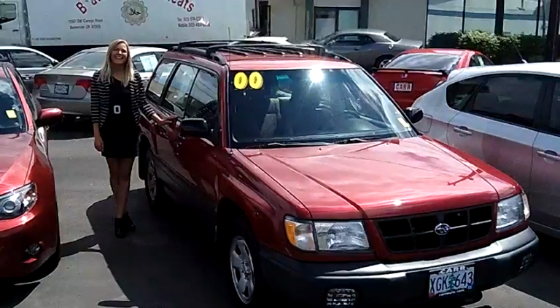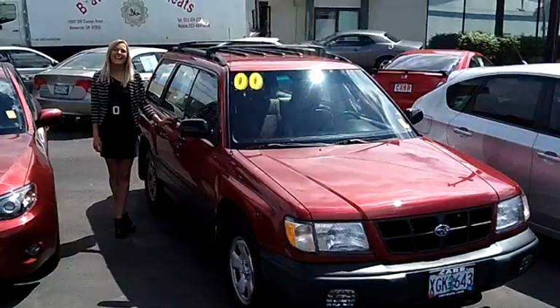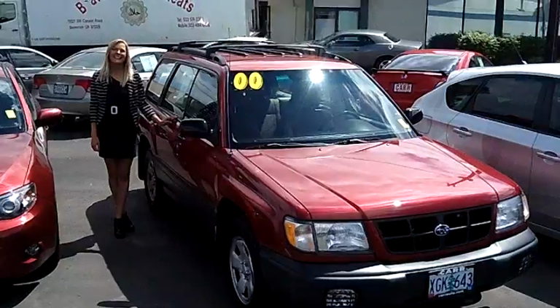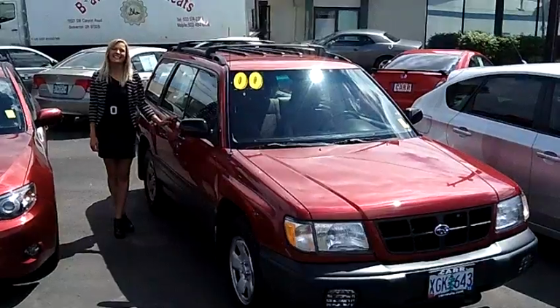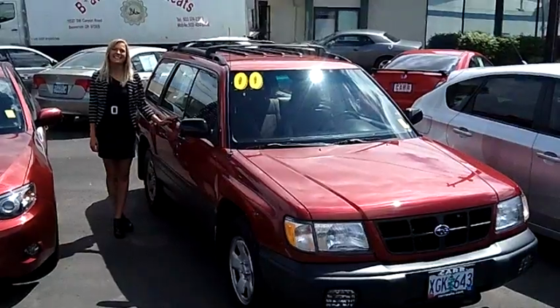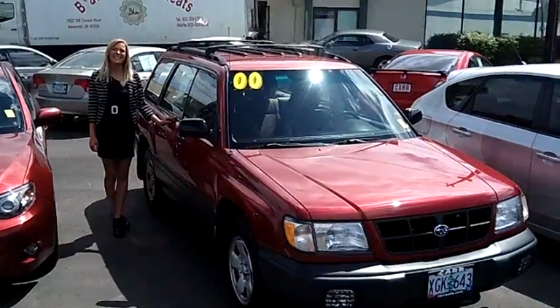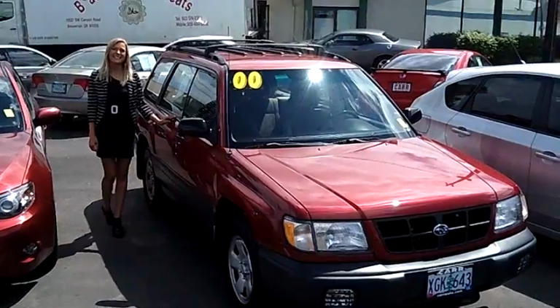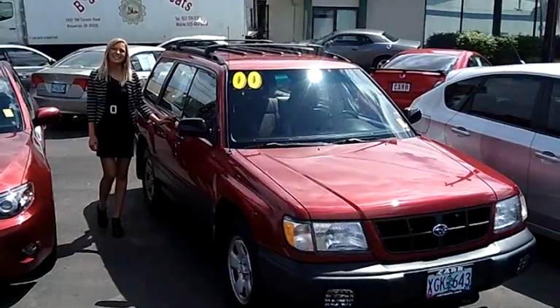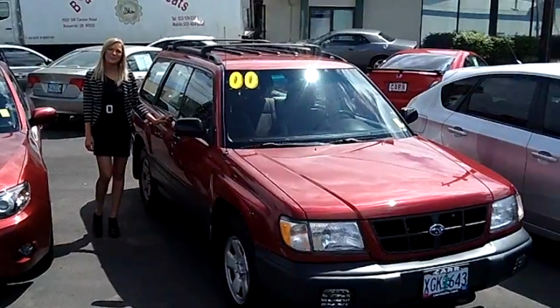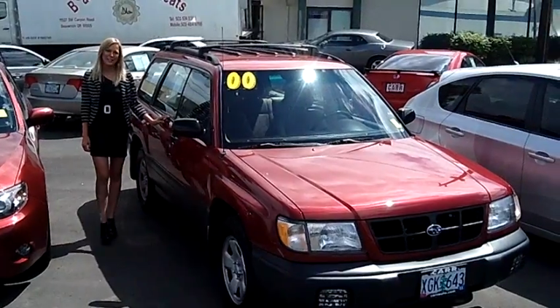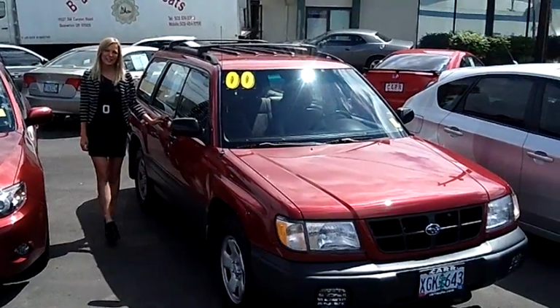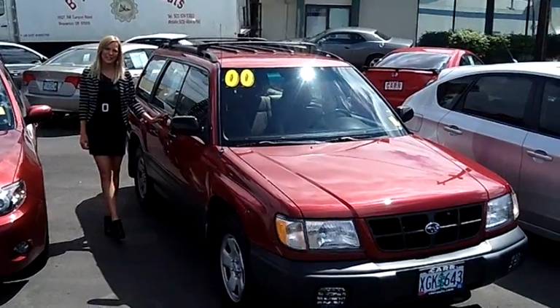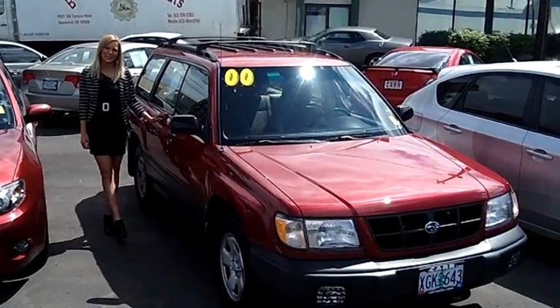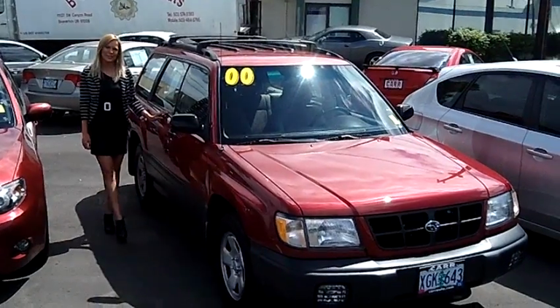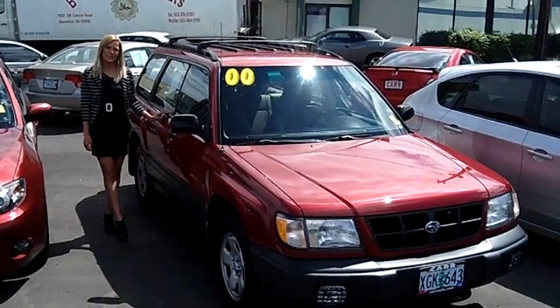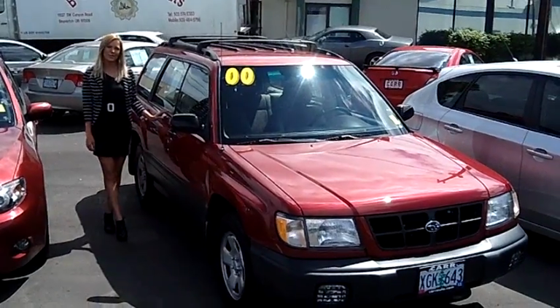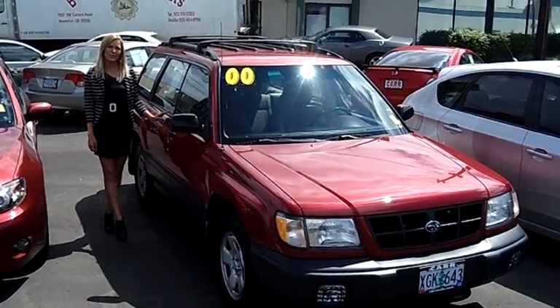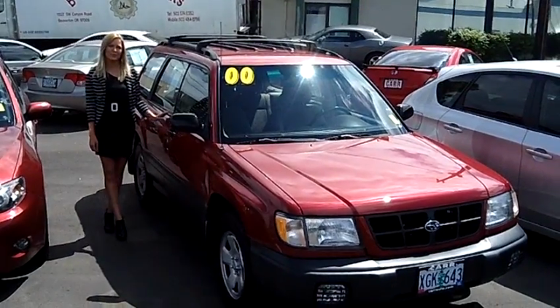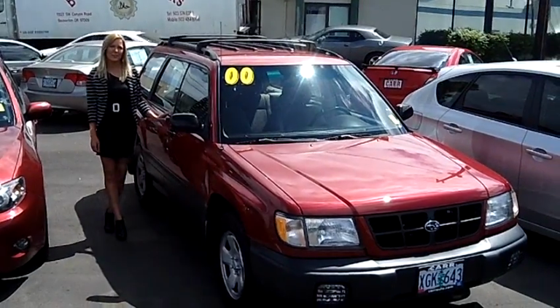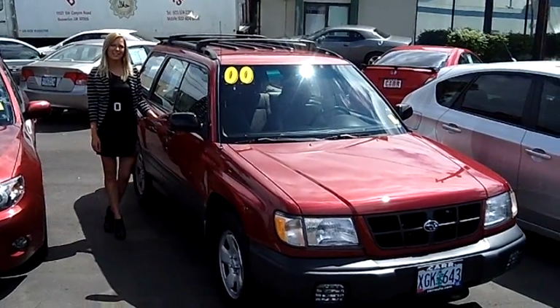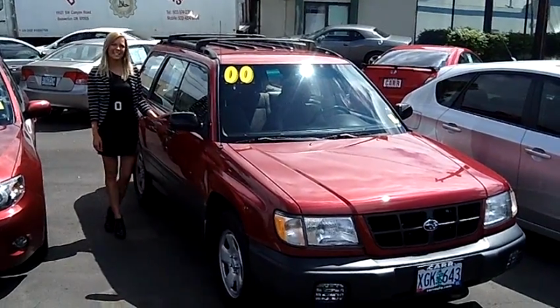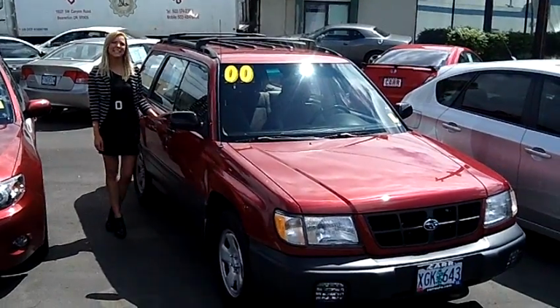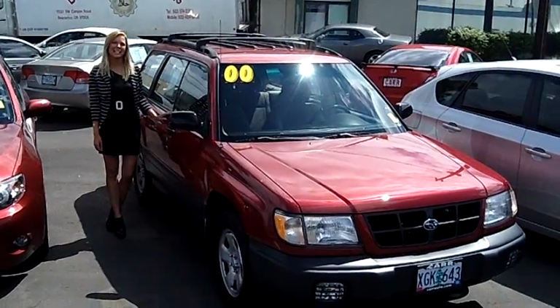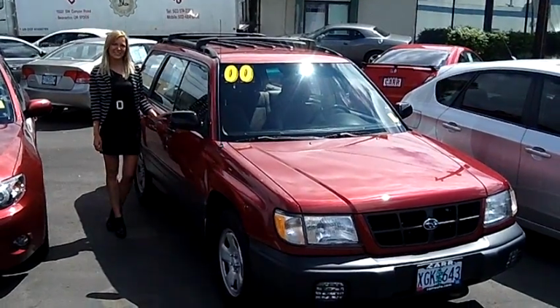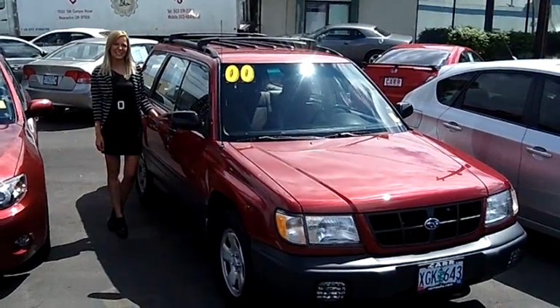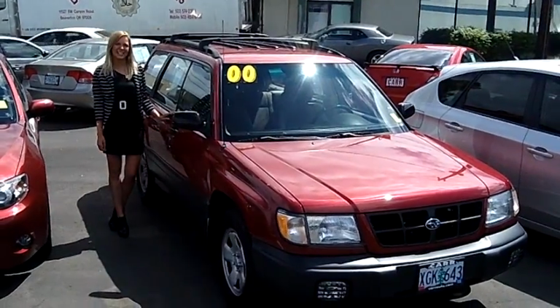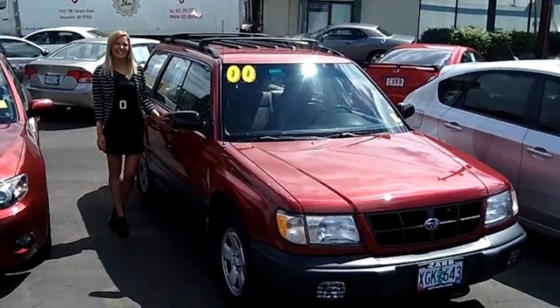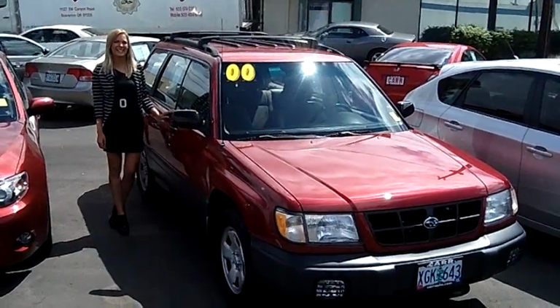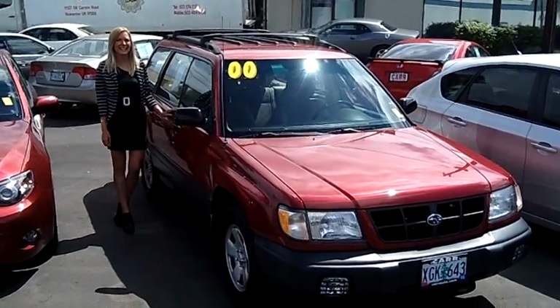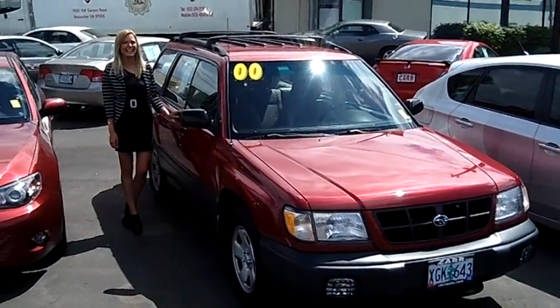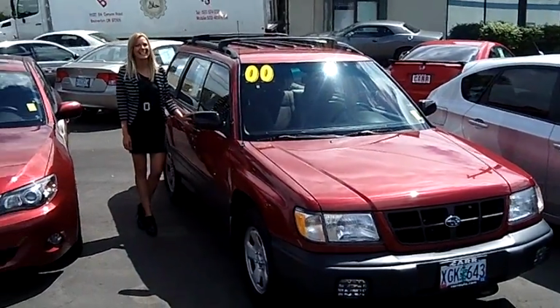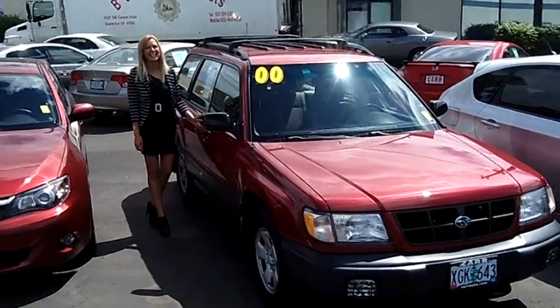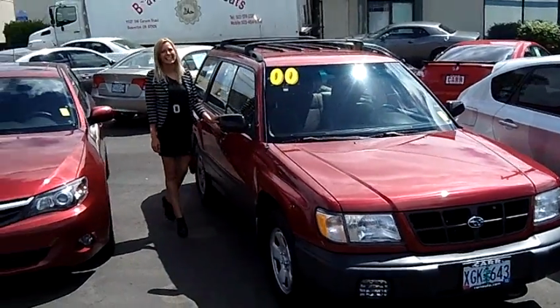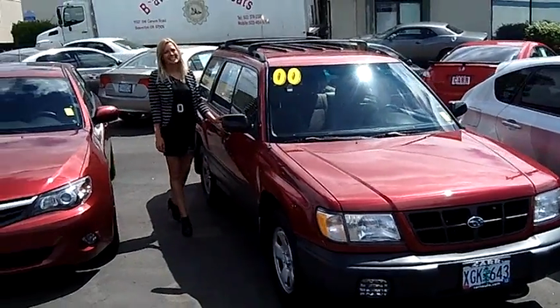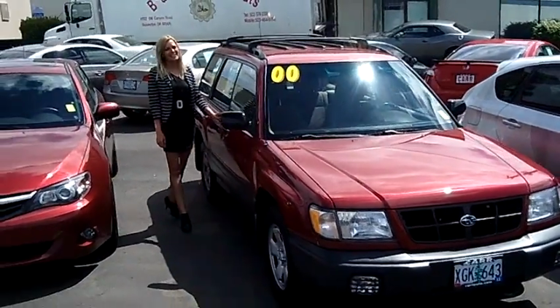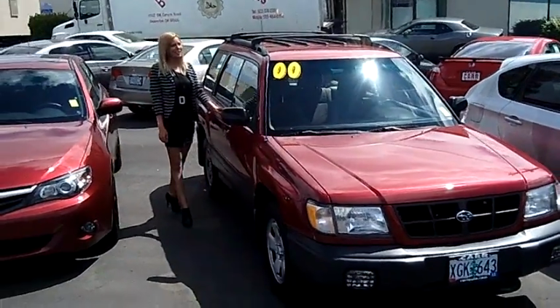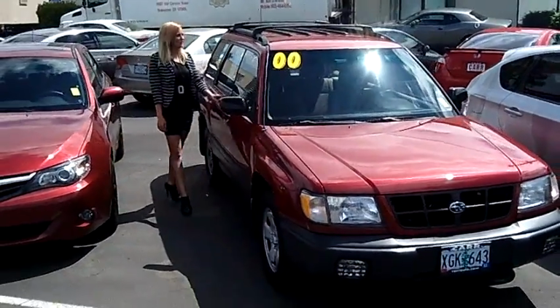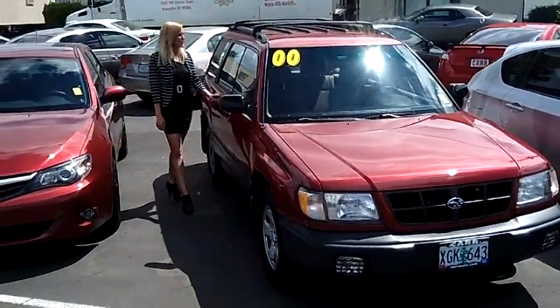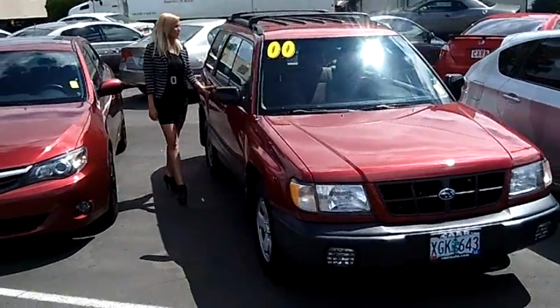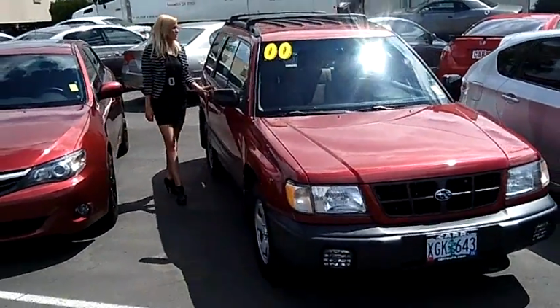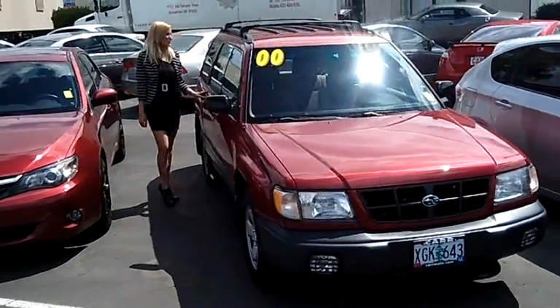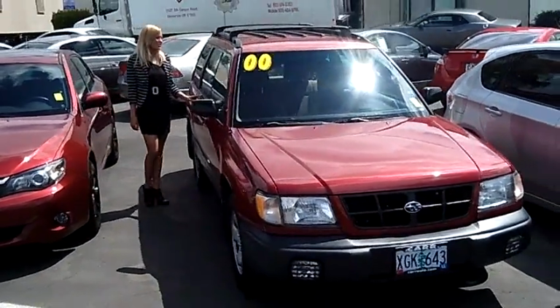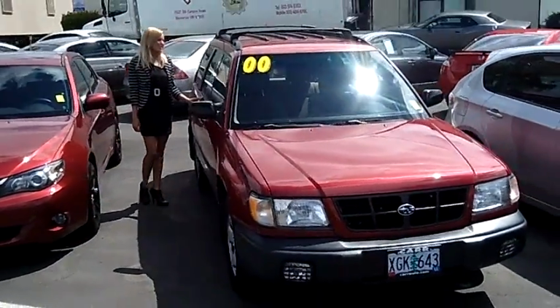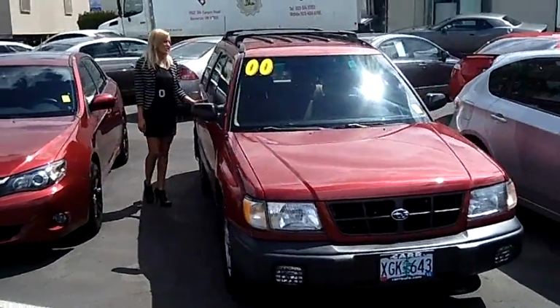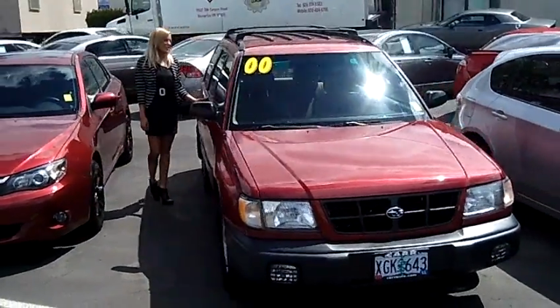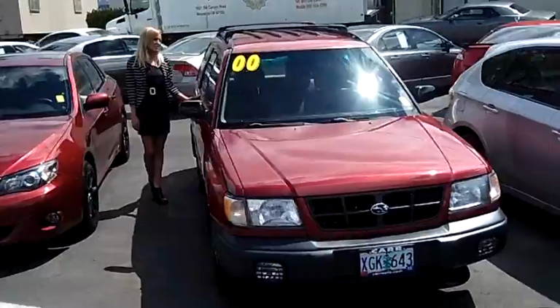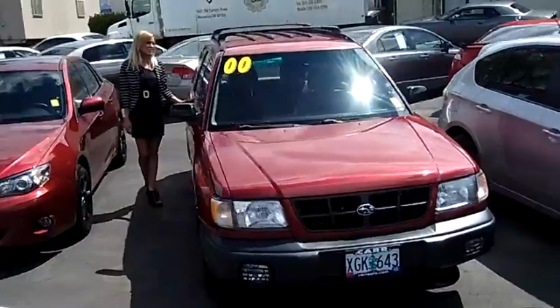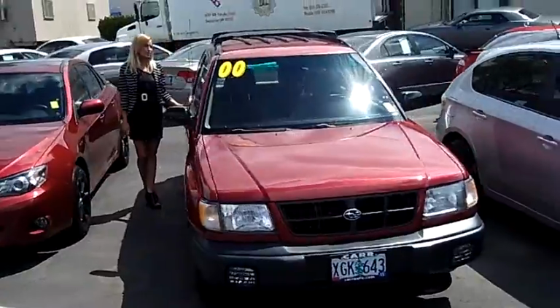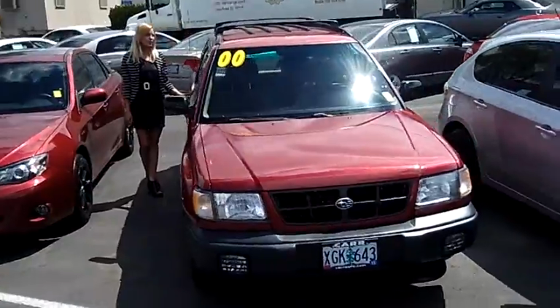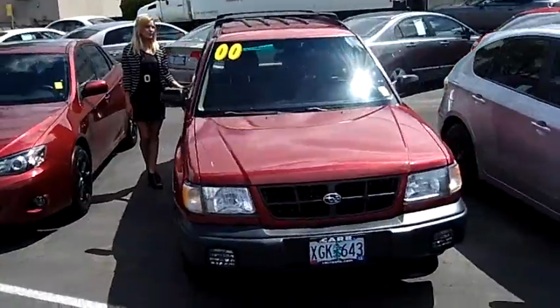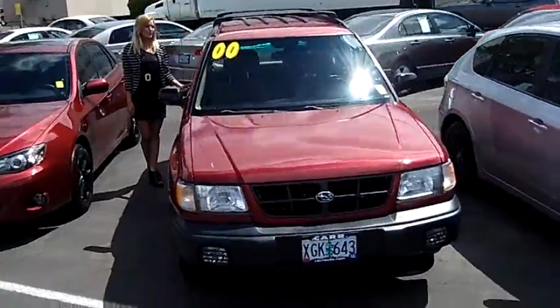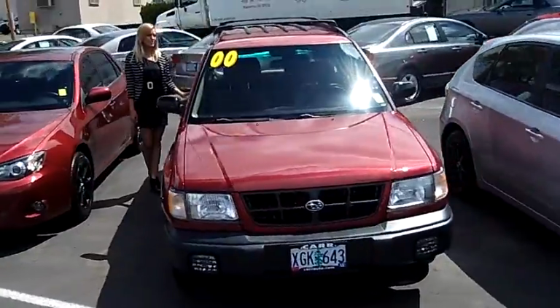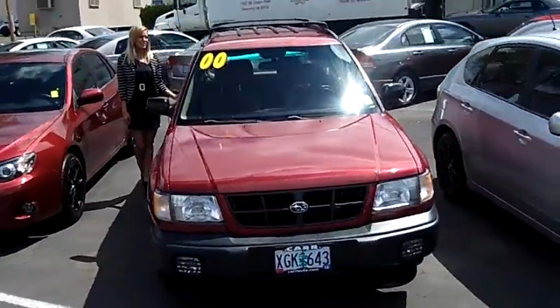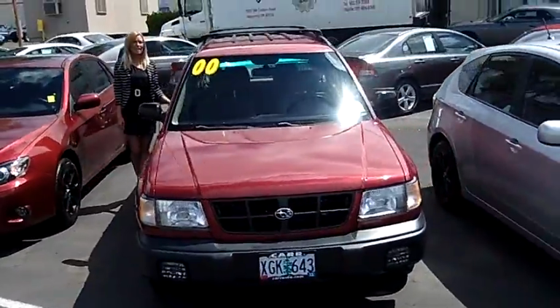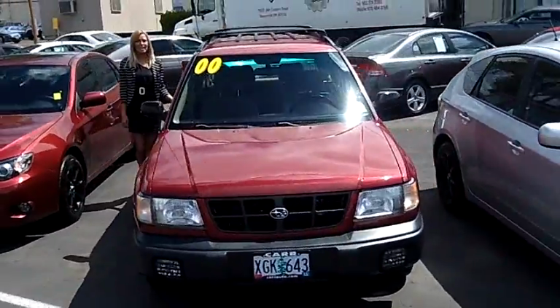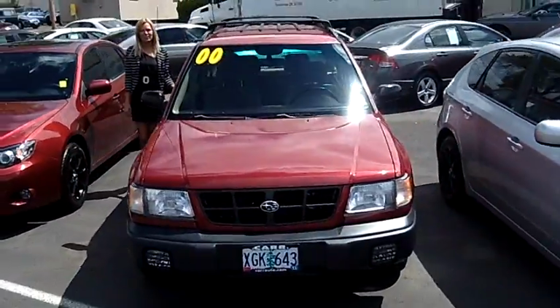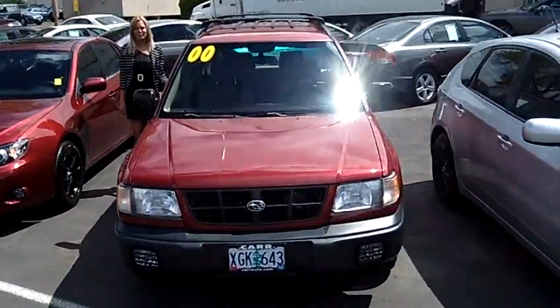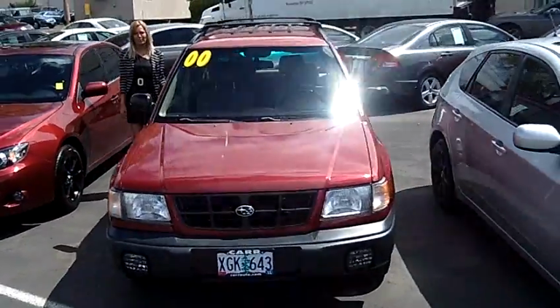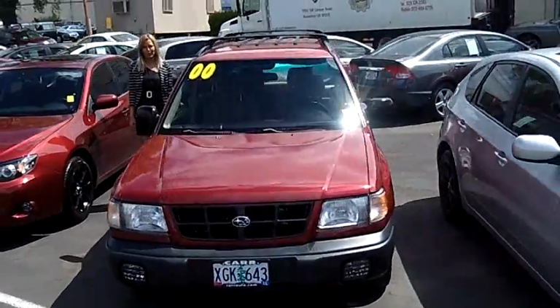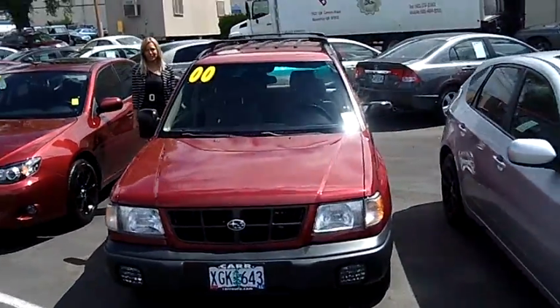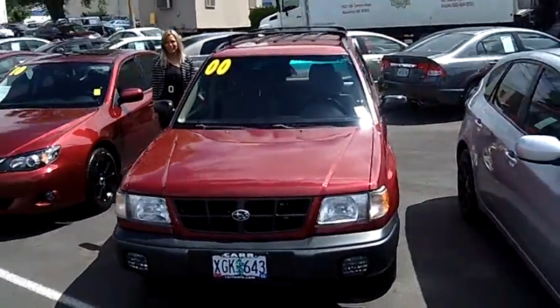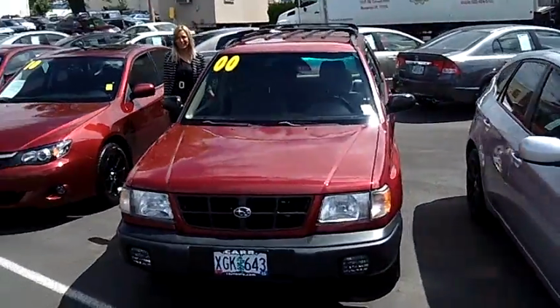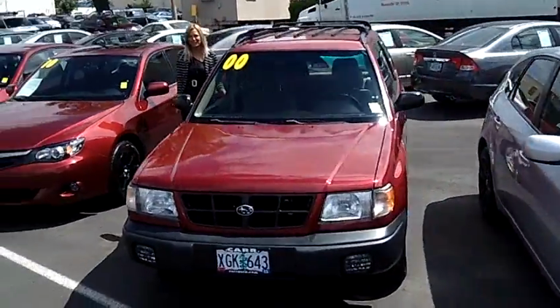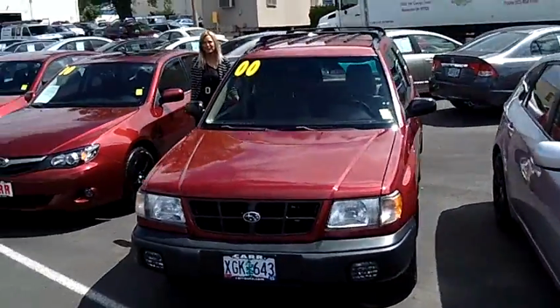Hi, this is Lacey. I'm here at Car Subaru in Beaverton. Thanks for clicking on that link. This is your virtual tour of the 2000 Subaru Forester L Sport Utility.